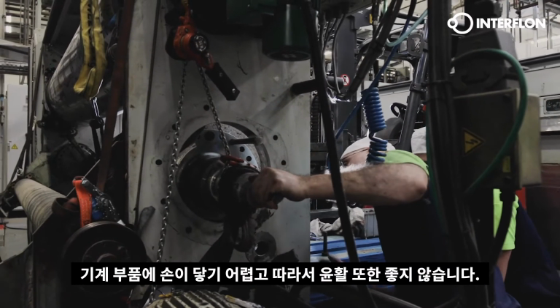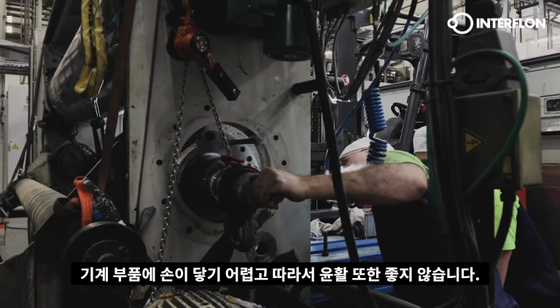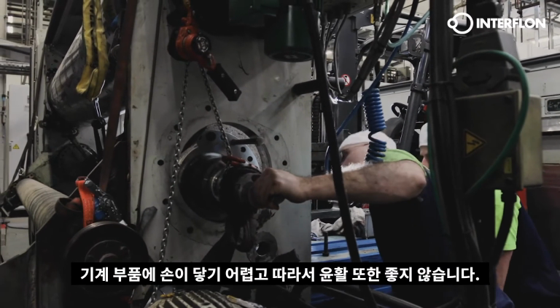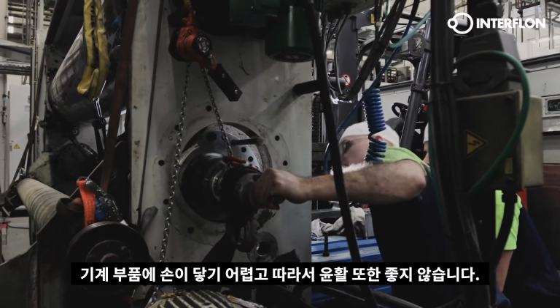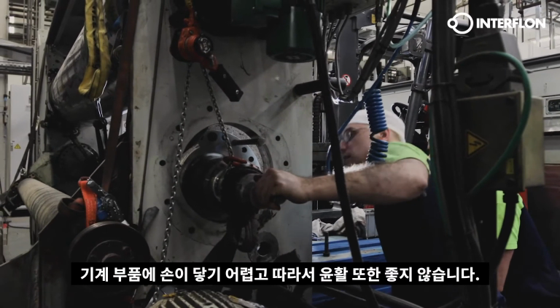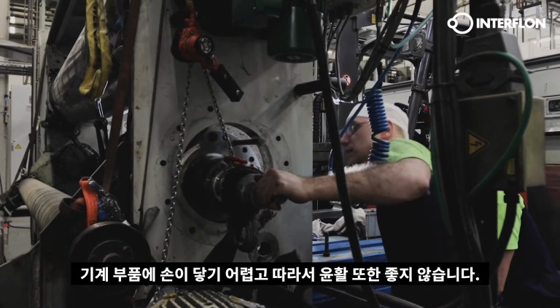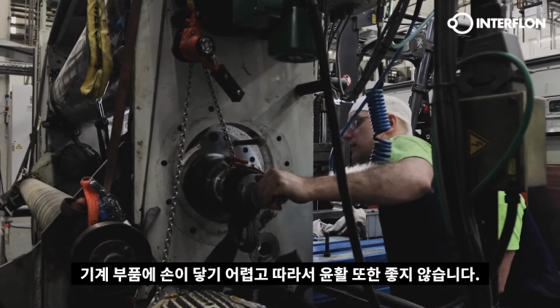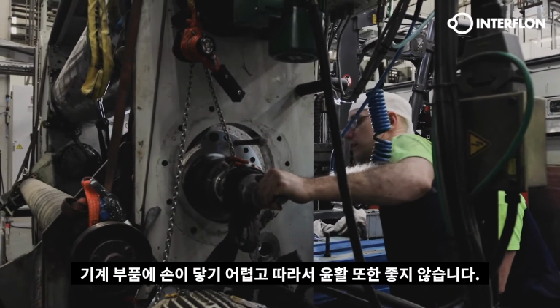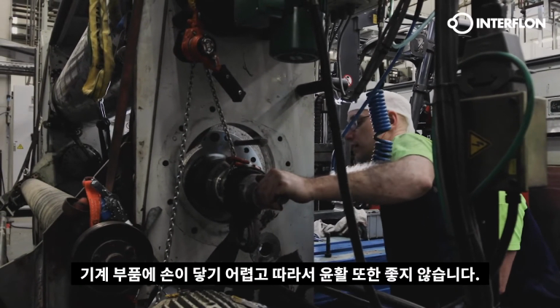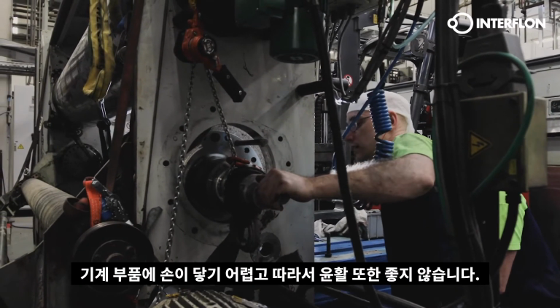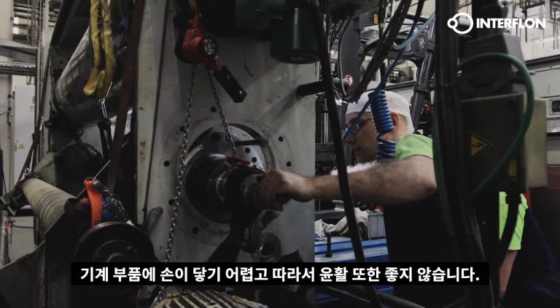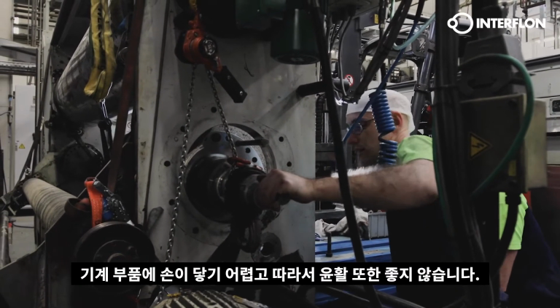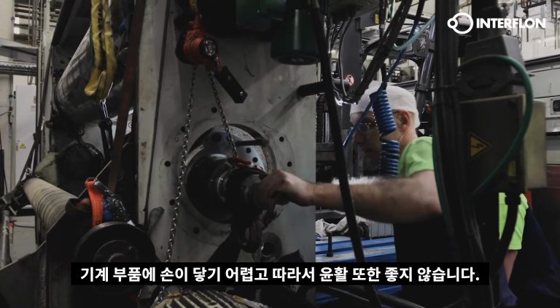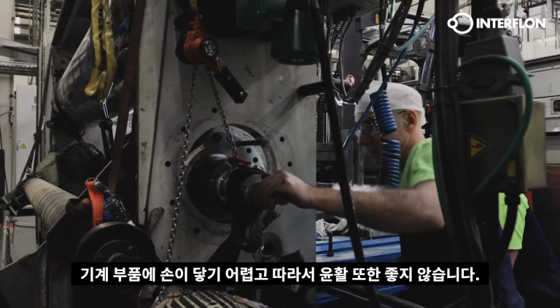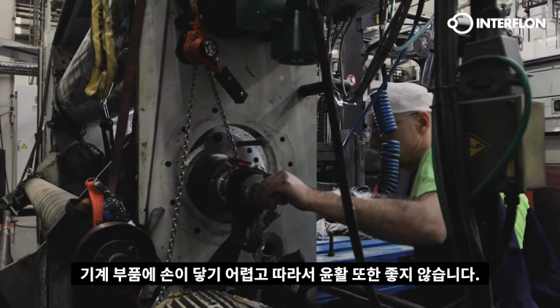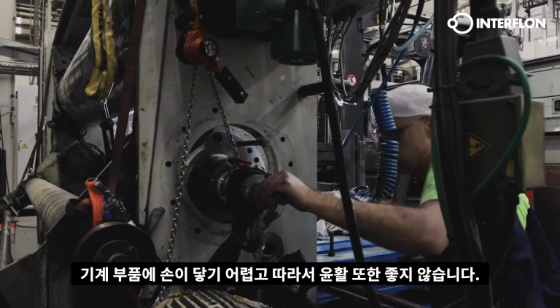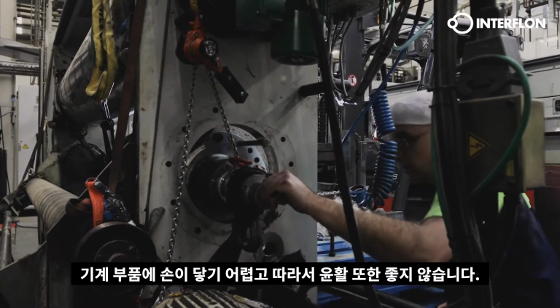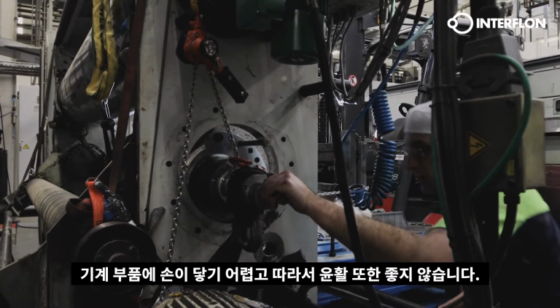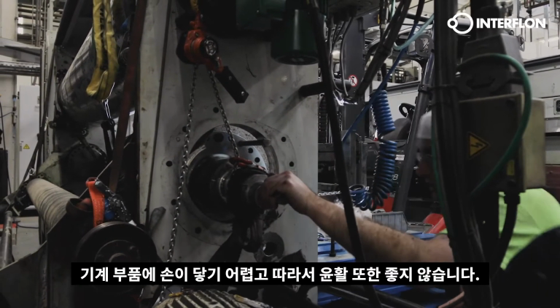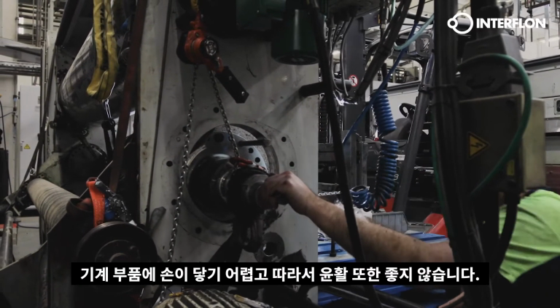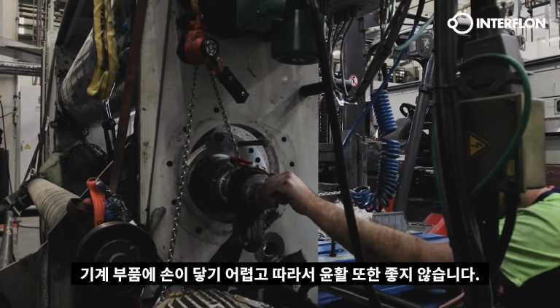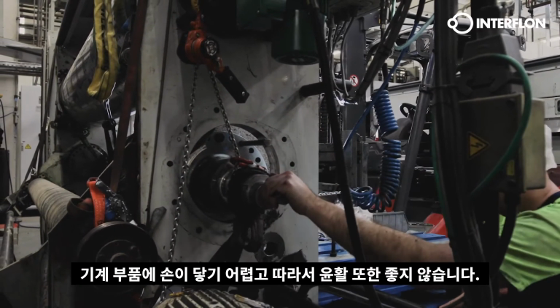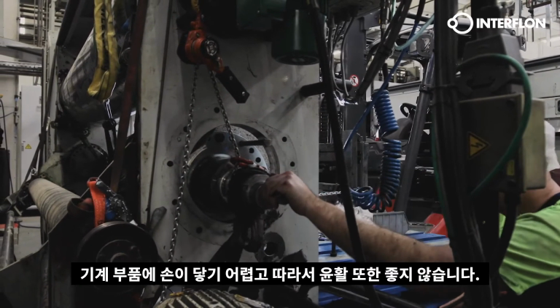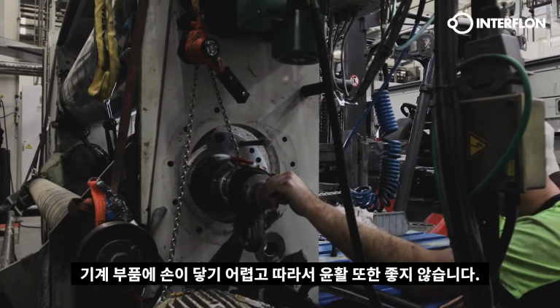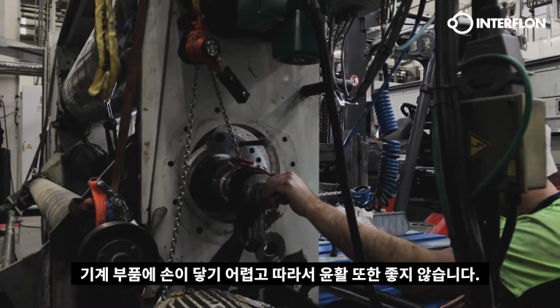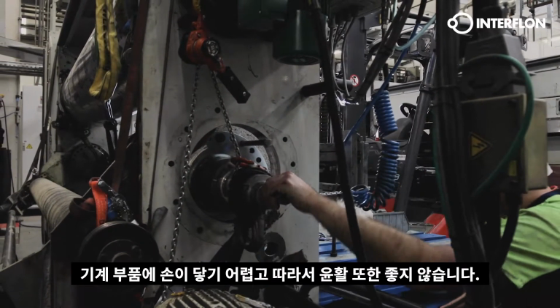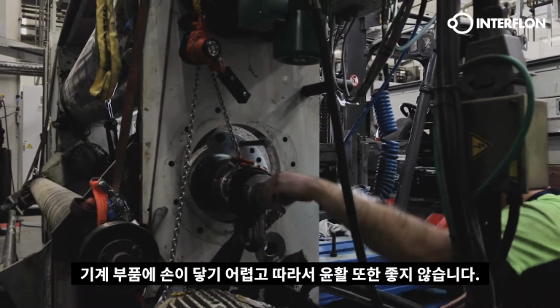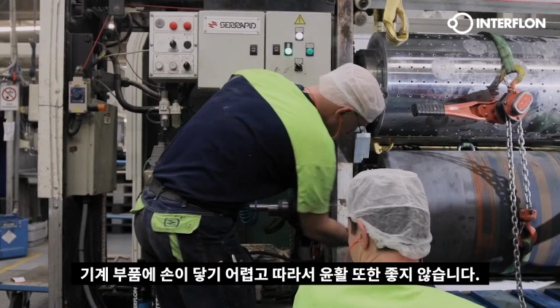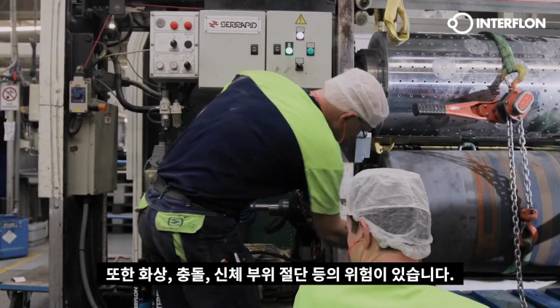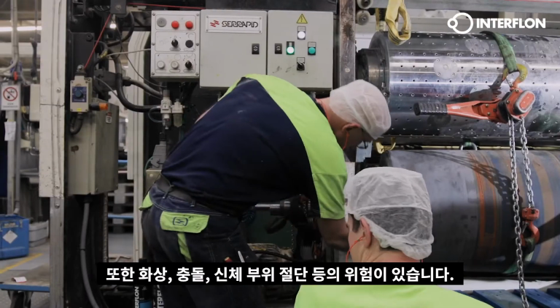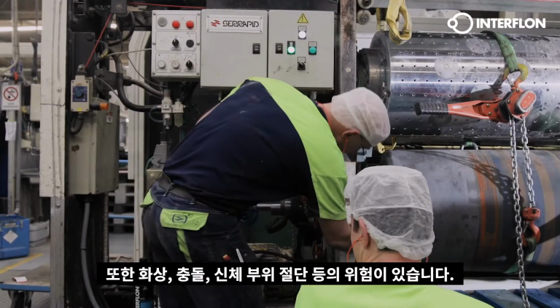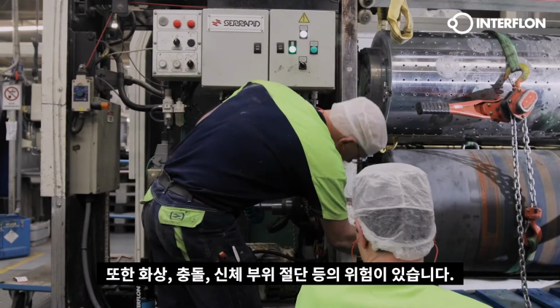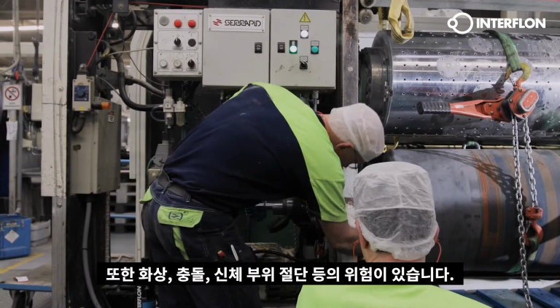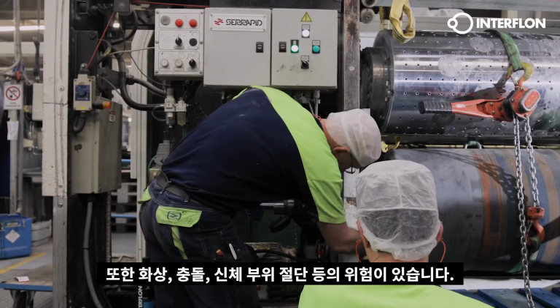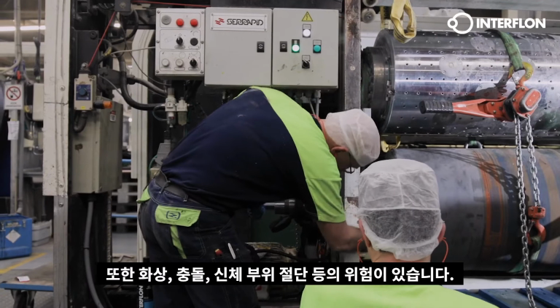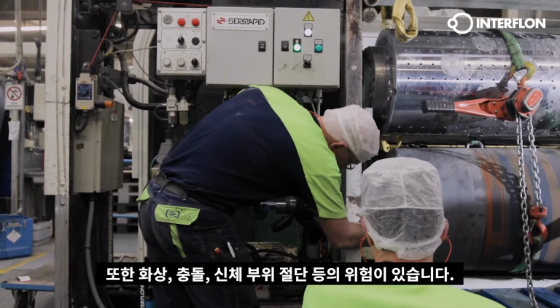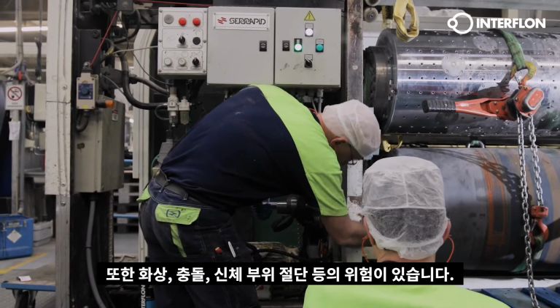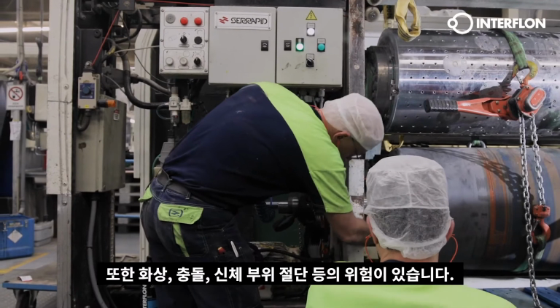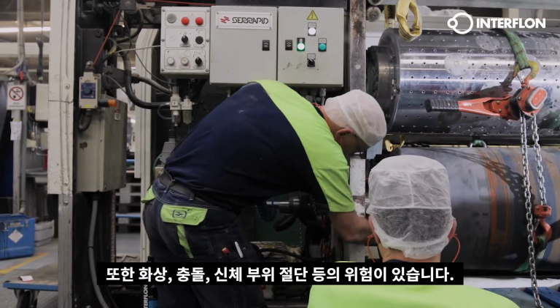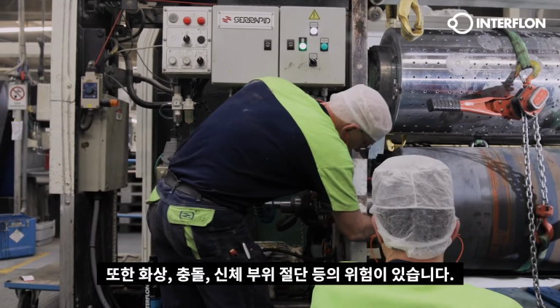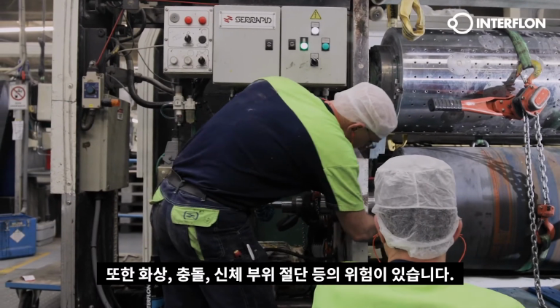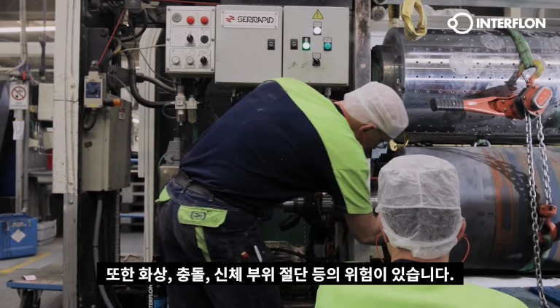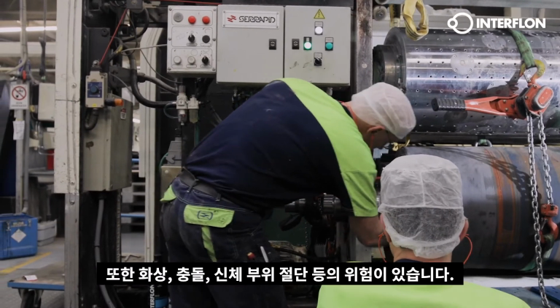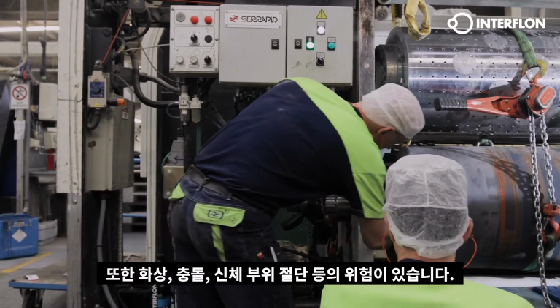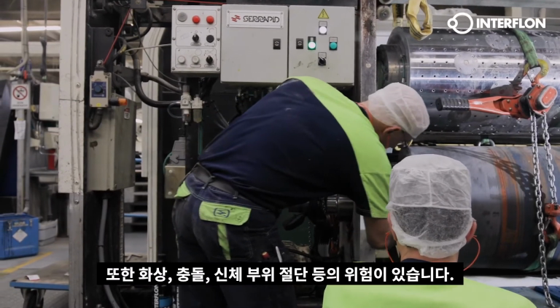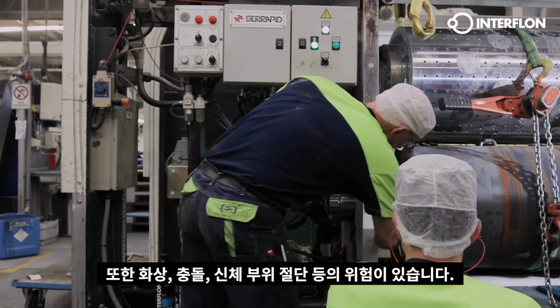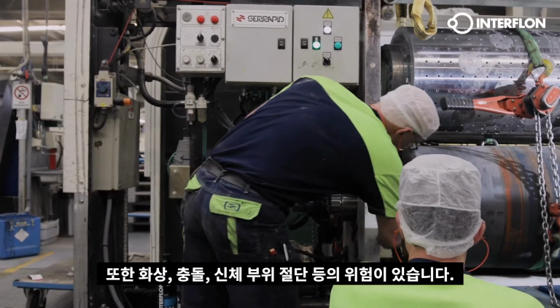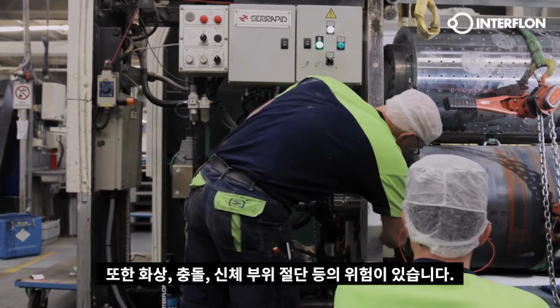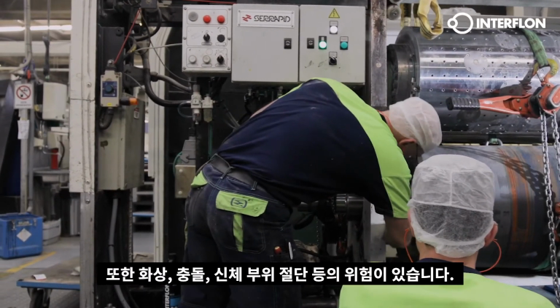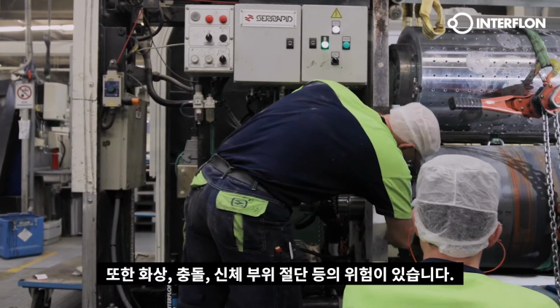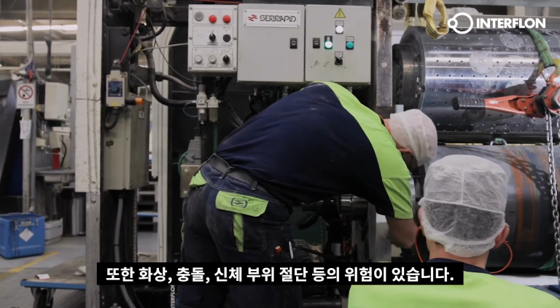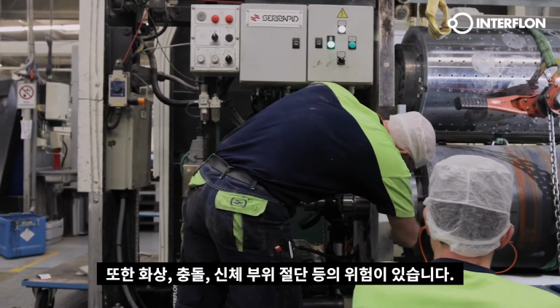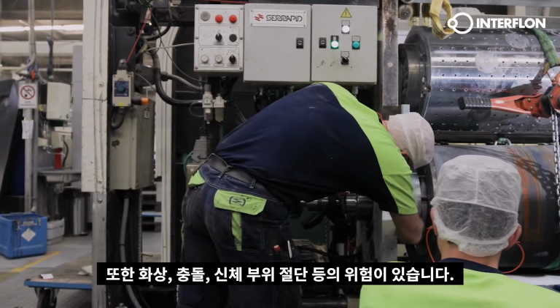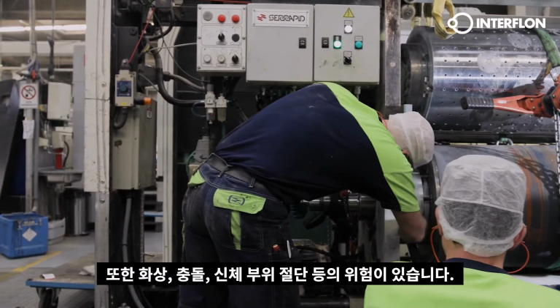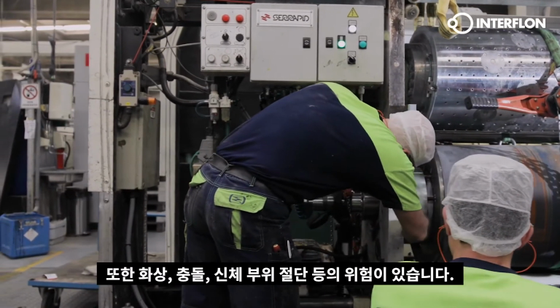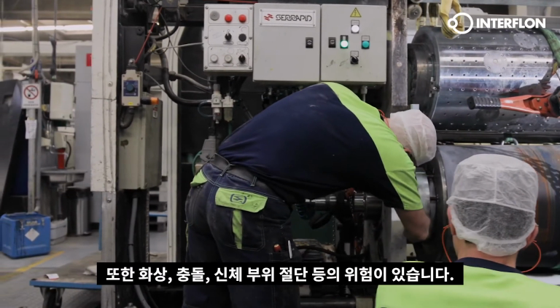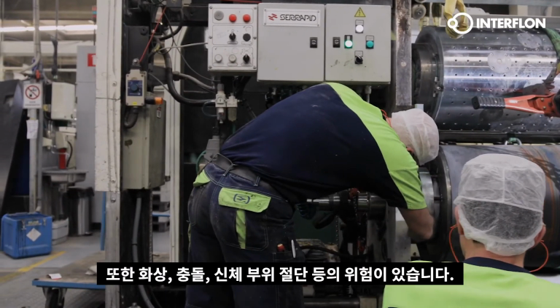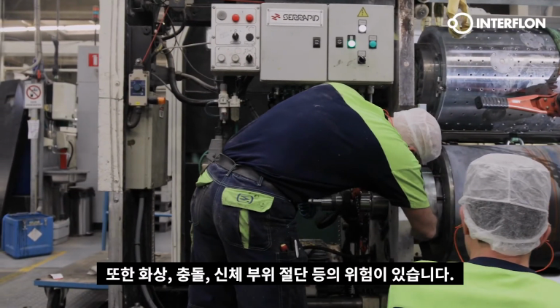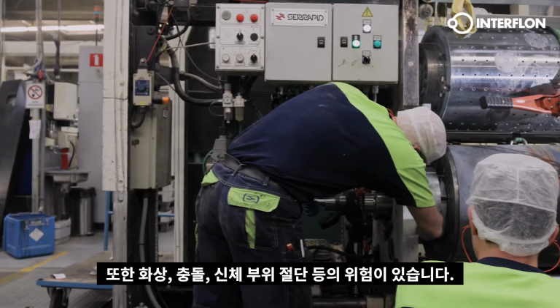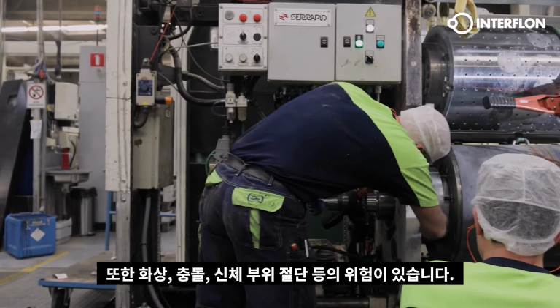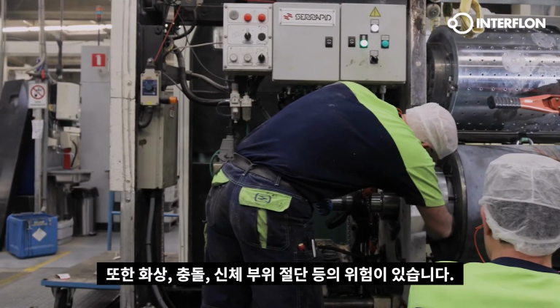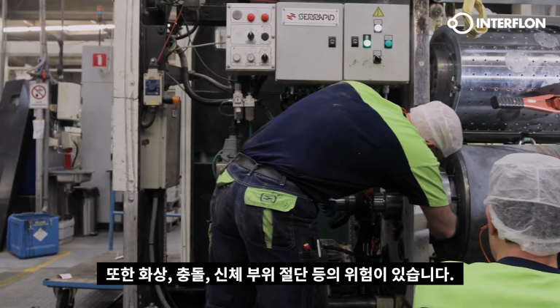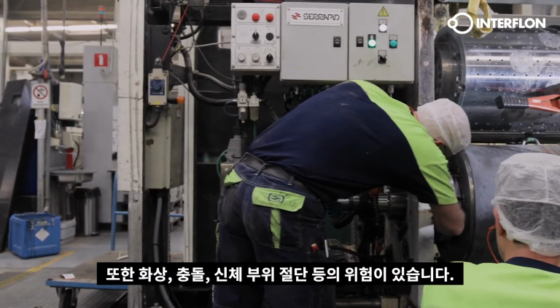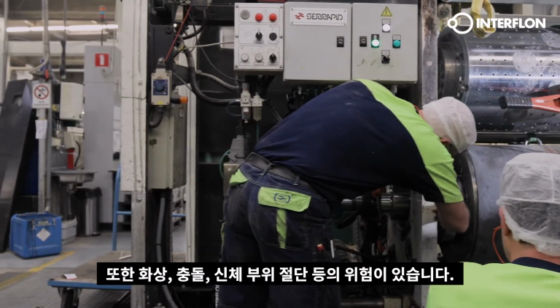Machine parts are hard to reach and lubricate. In addition, there is a risk of burns, bumps and cuts of the body.